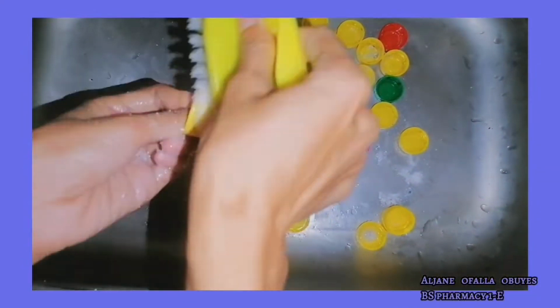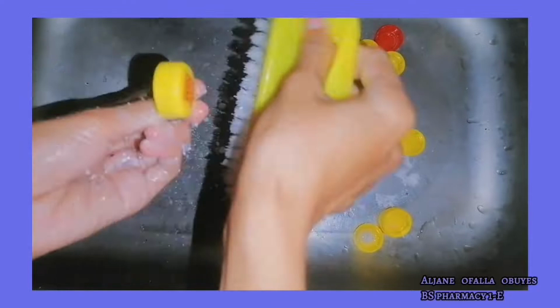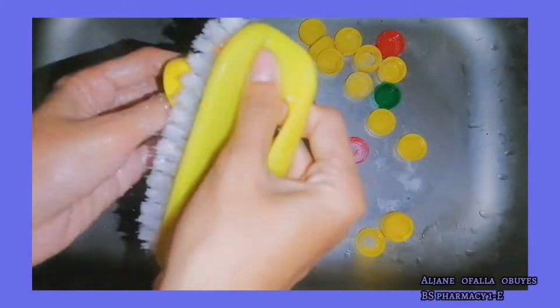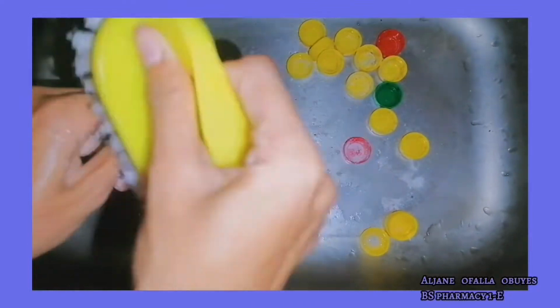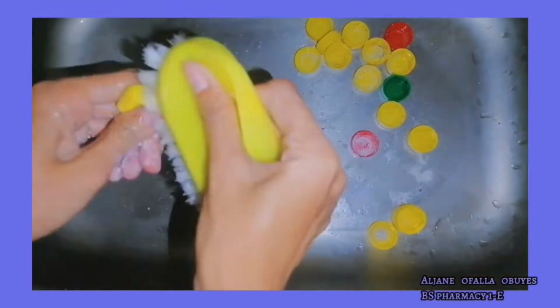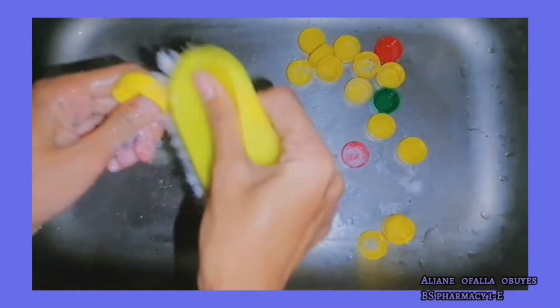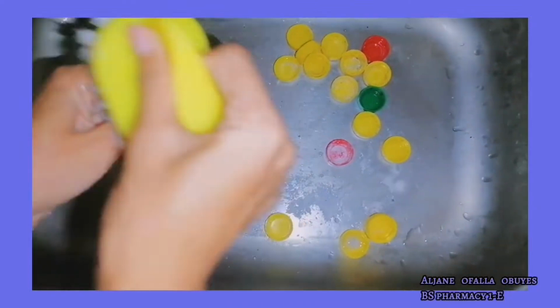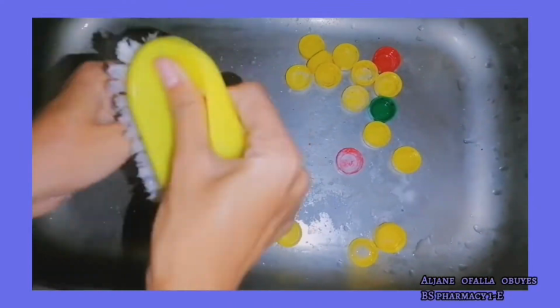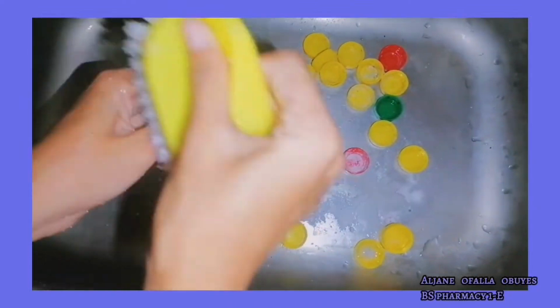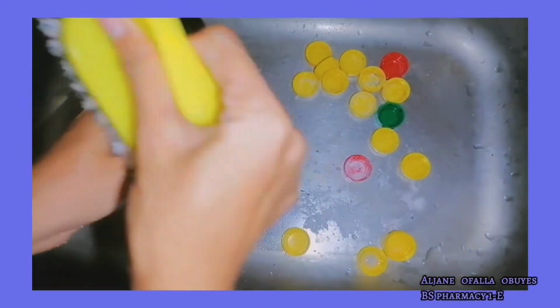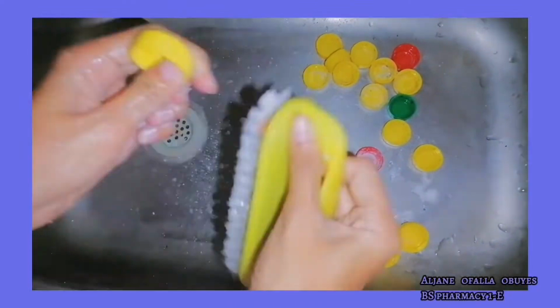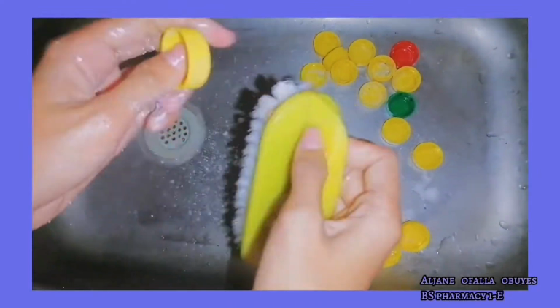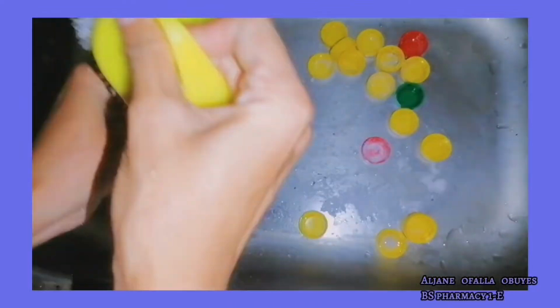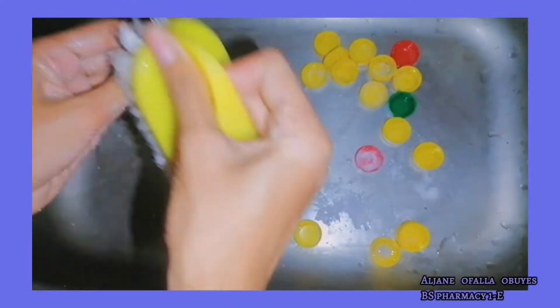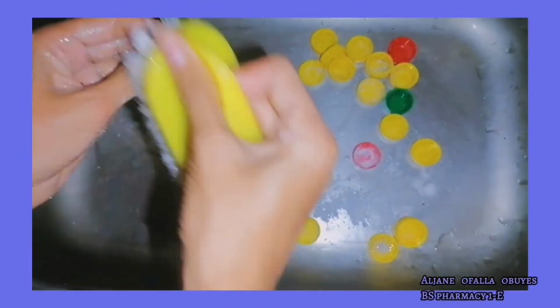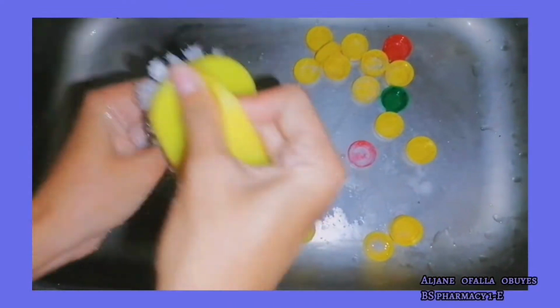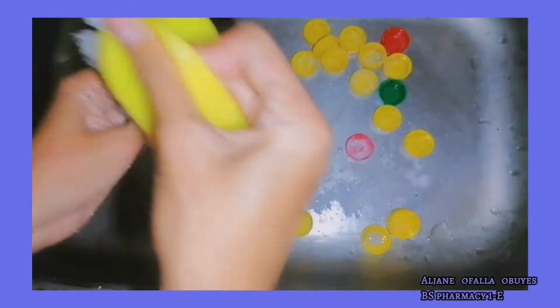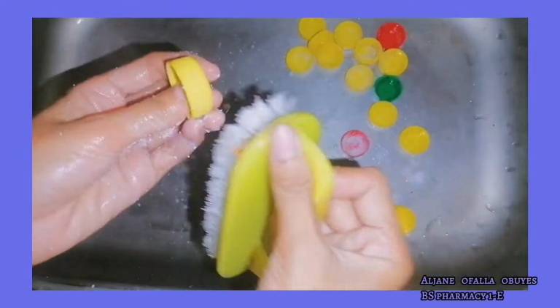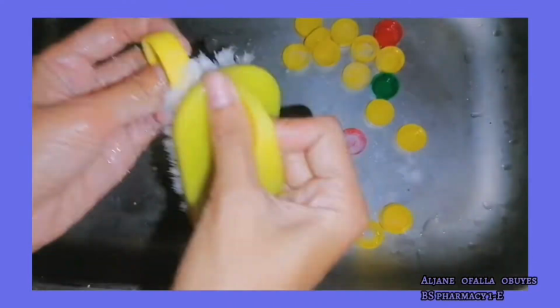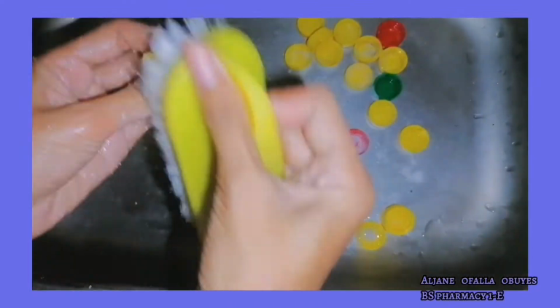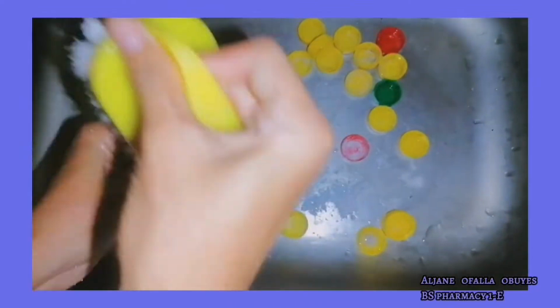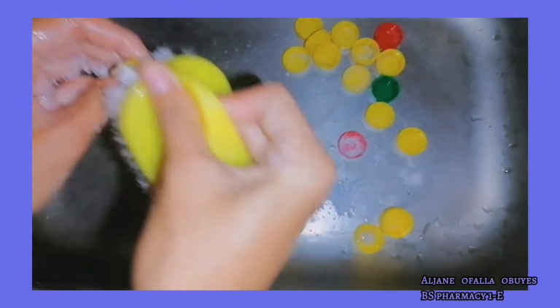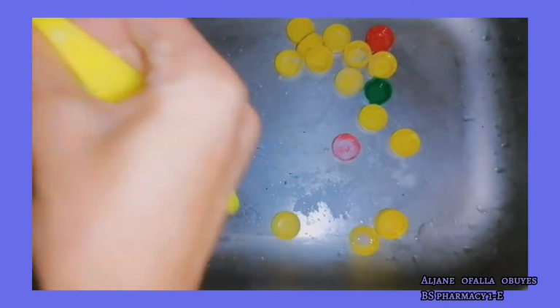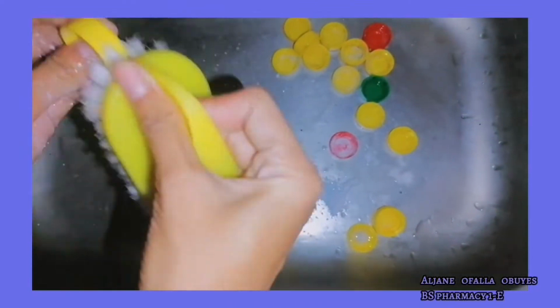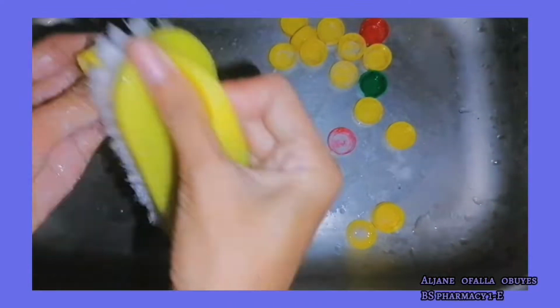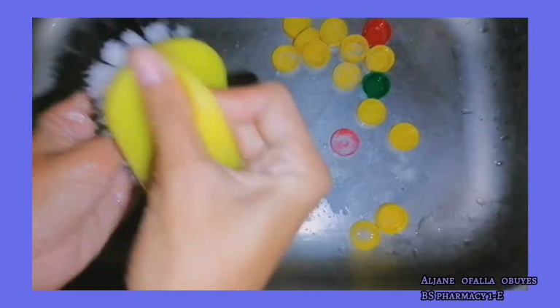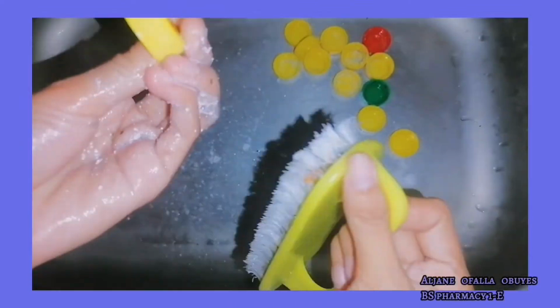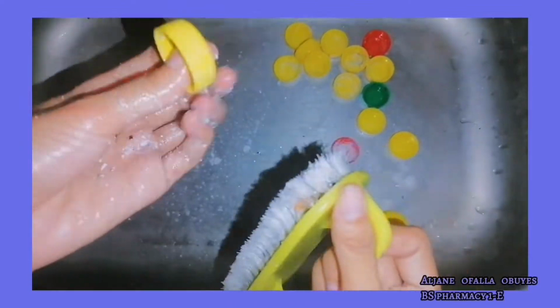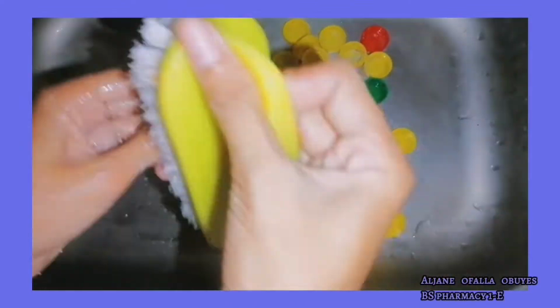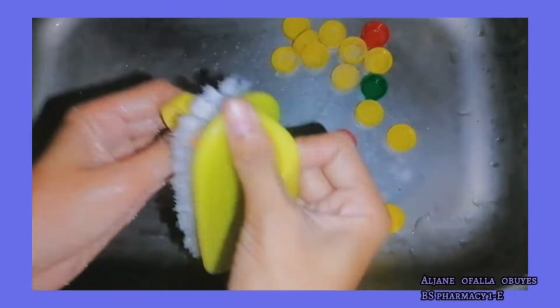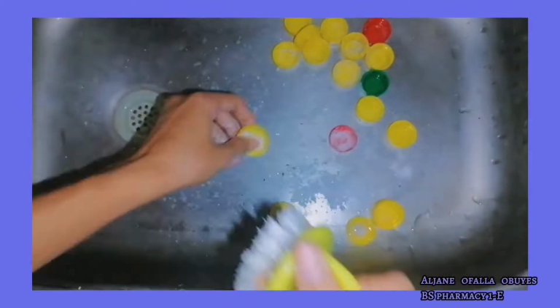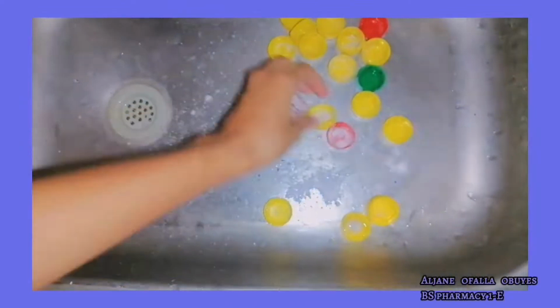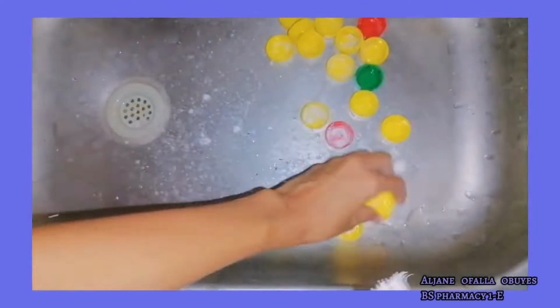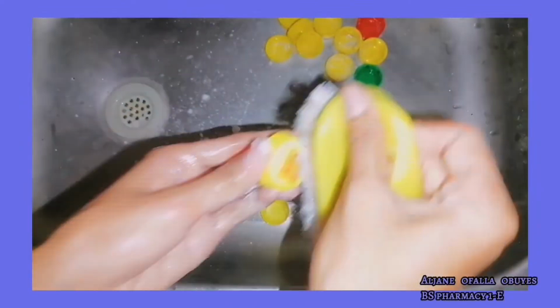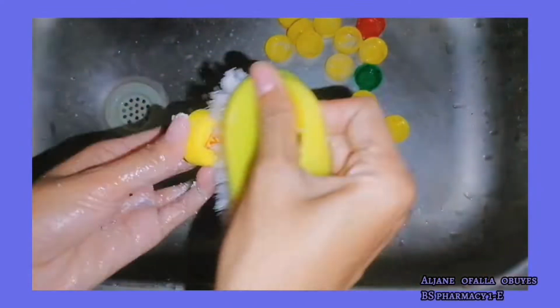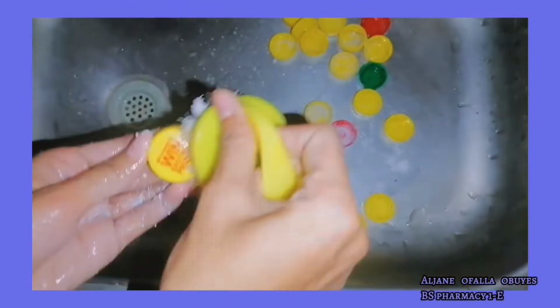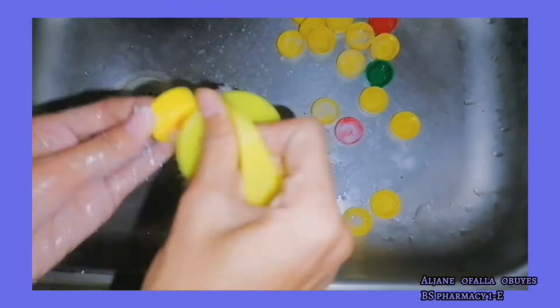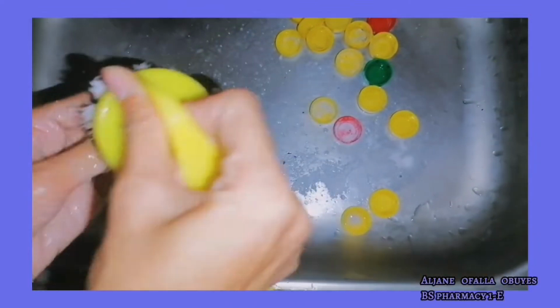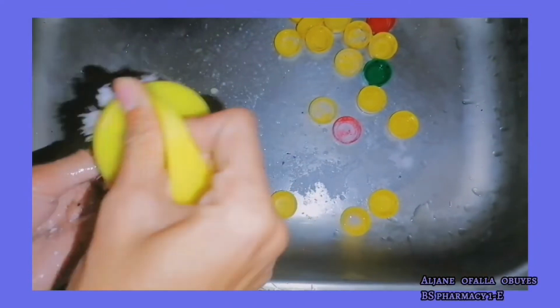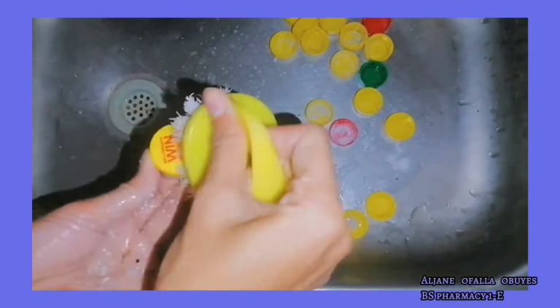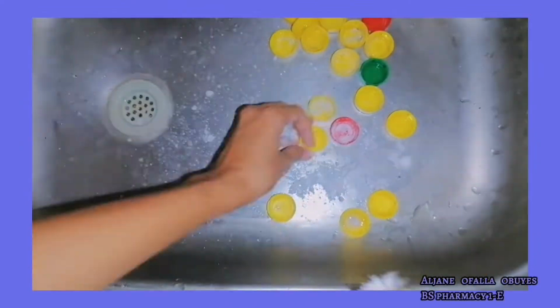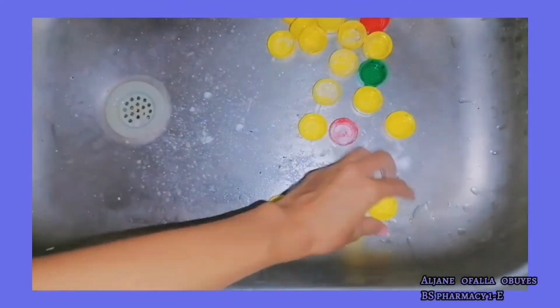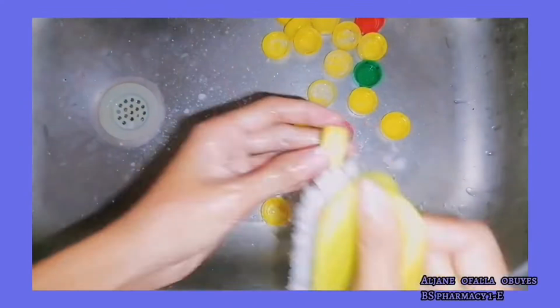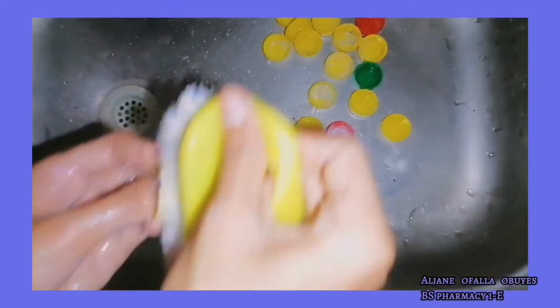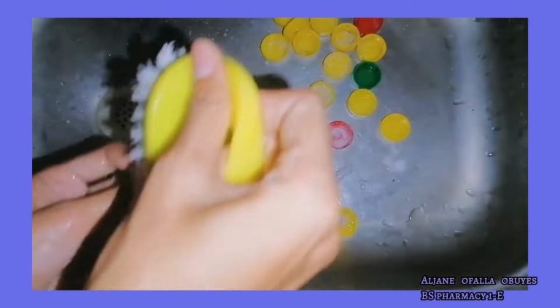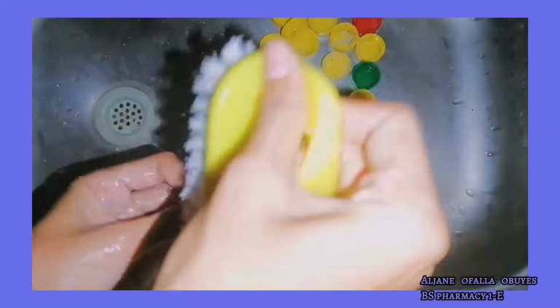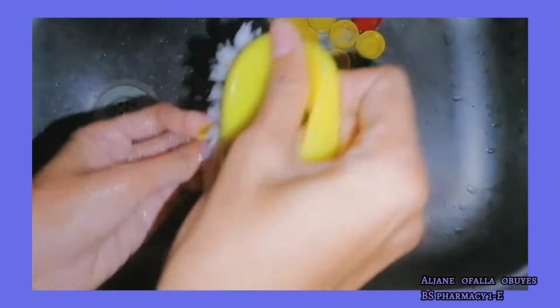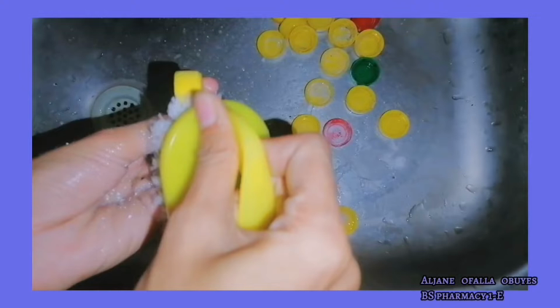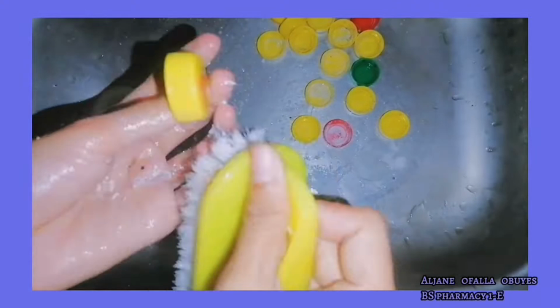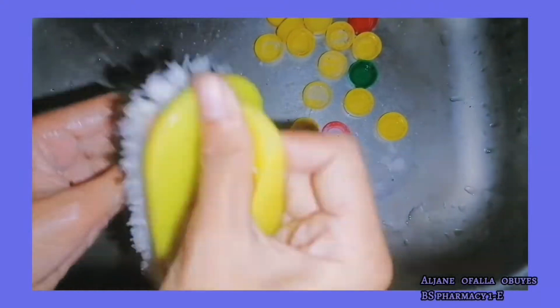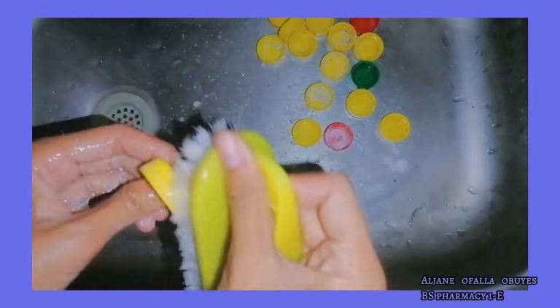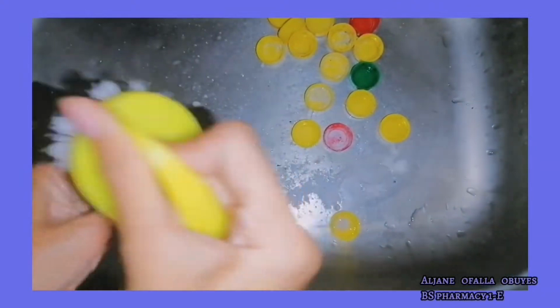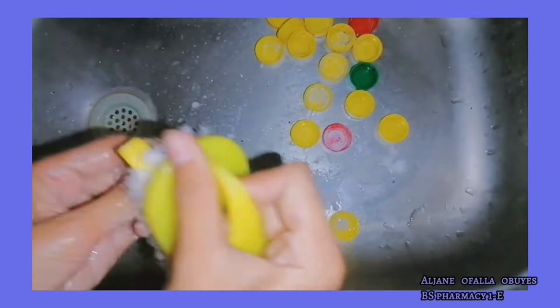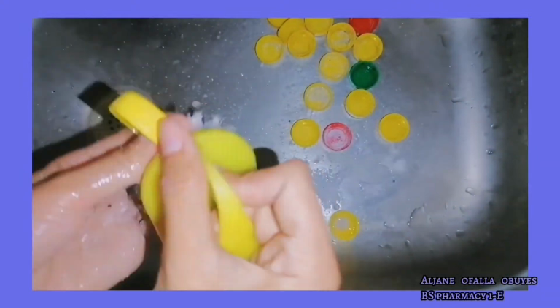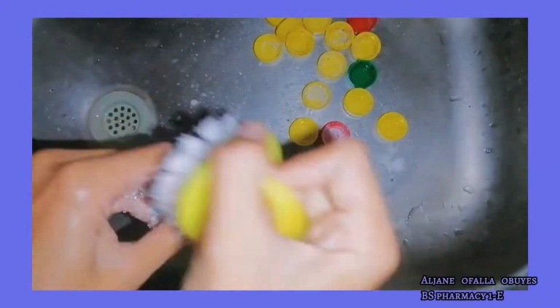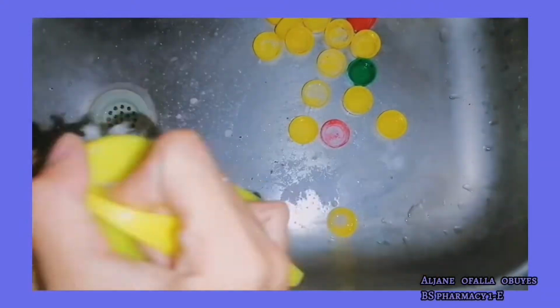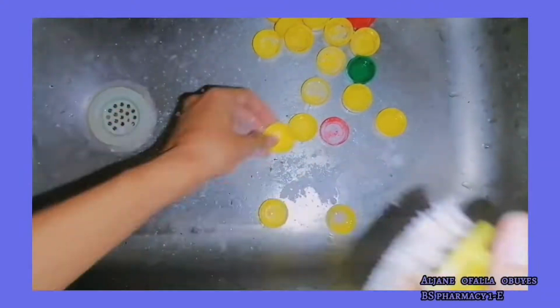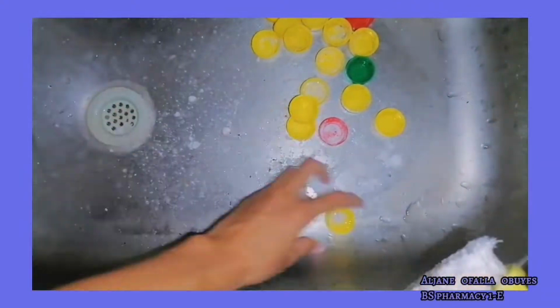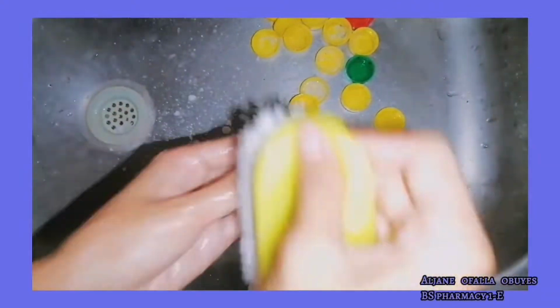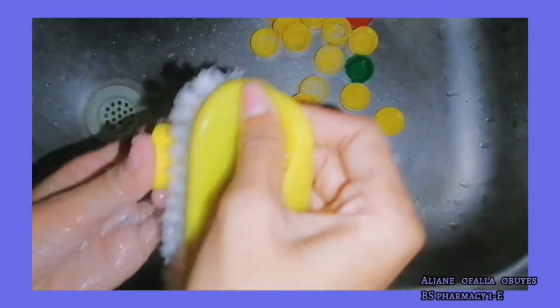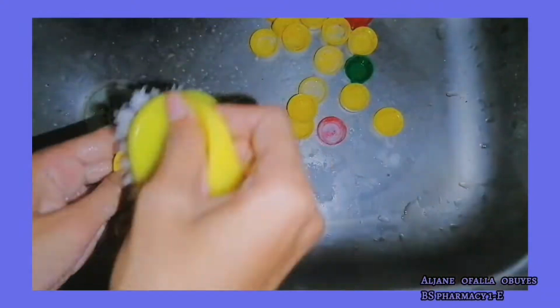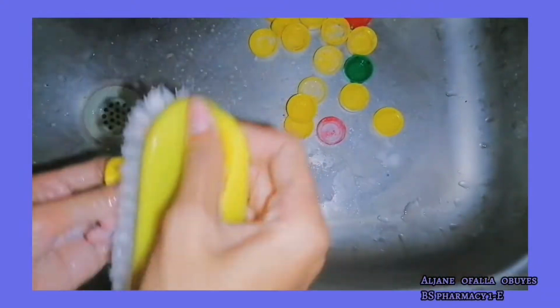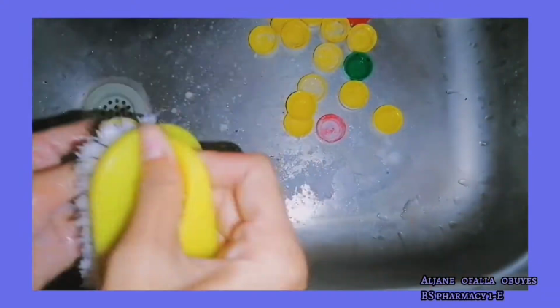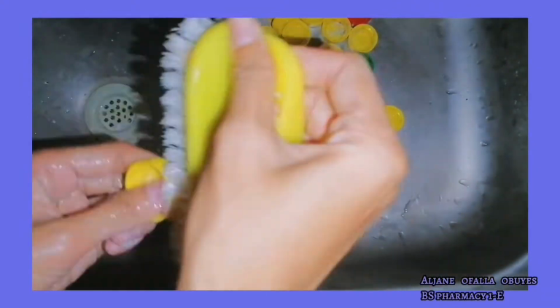Then next, I wash all the bottle cups so that they'll be clean by the time I work on them later.